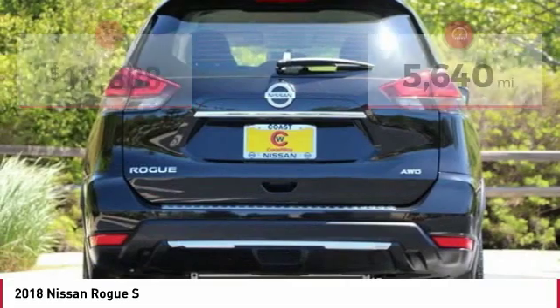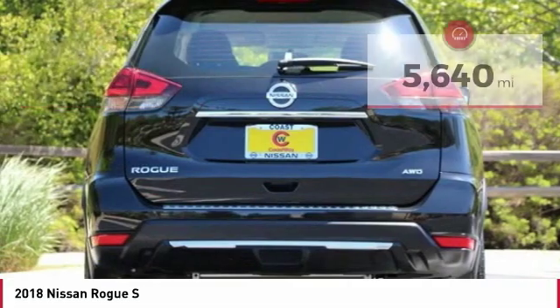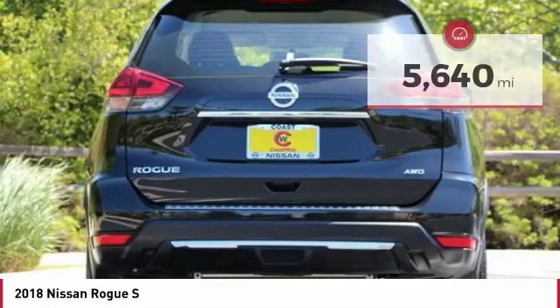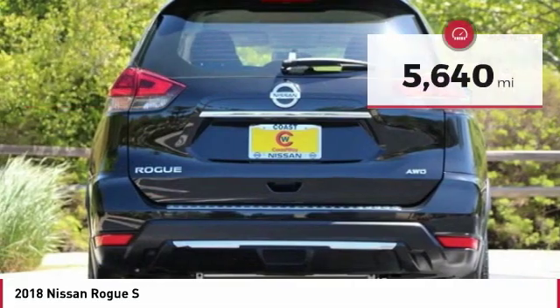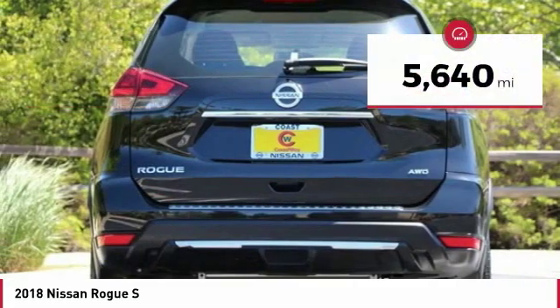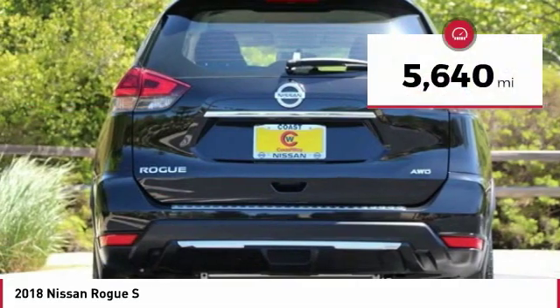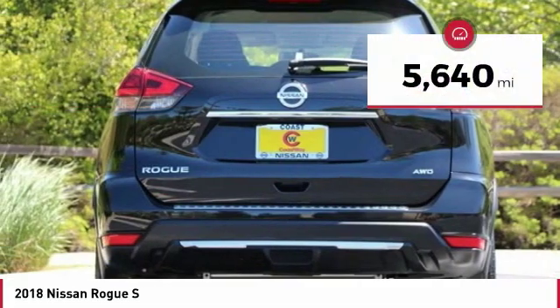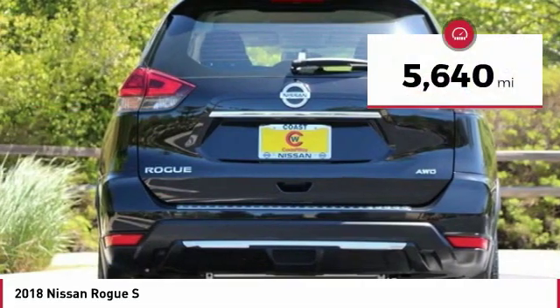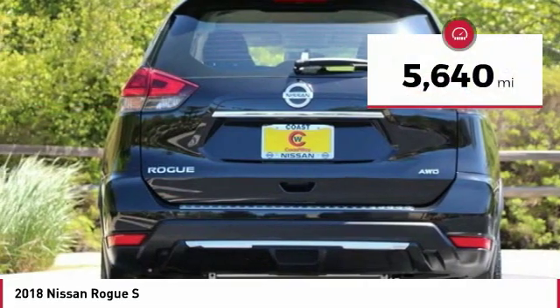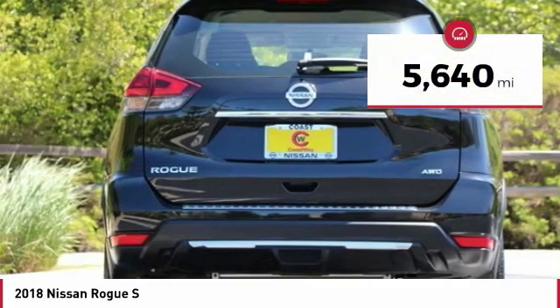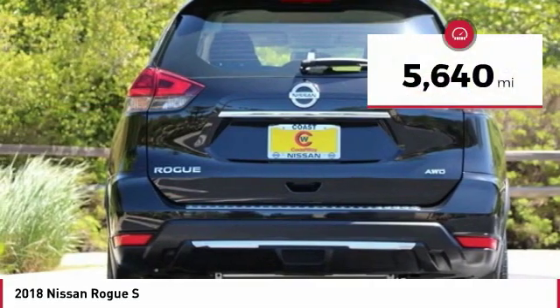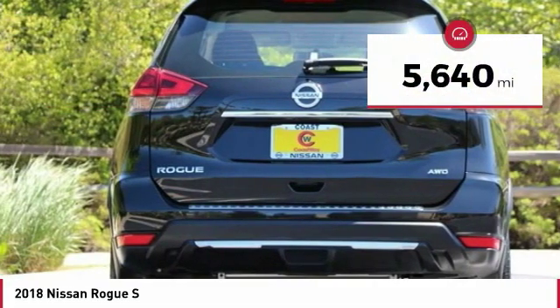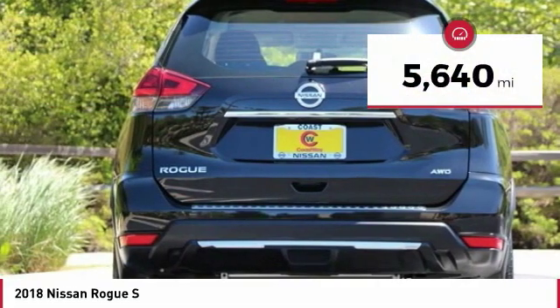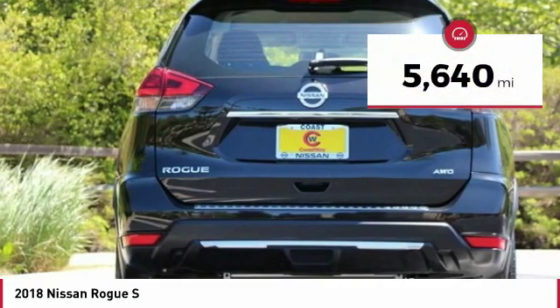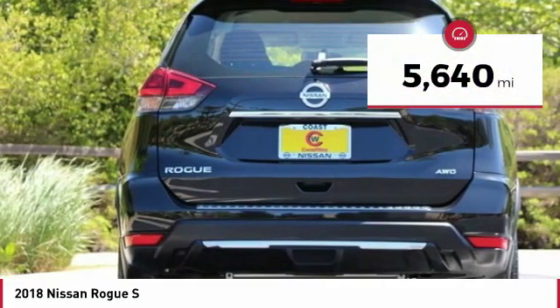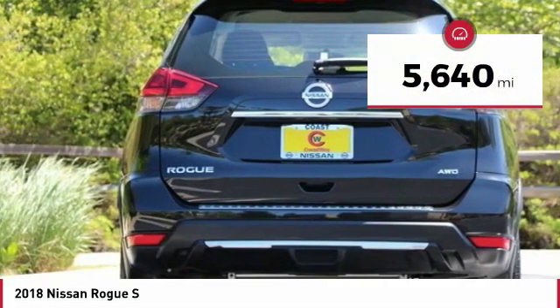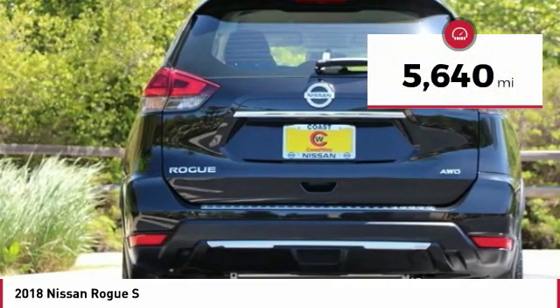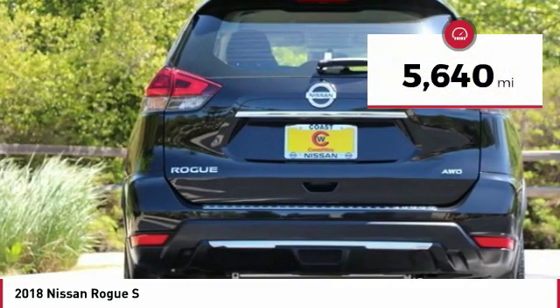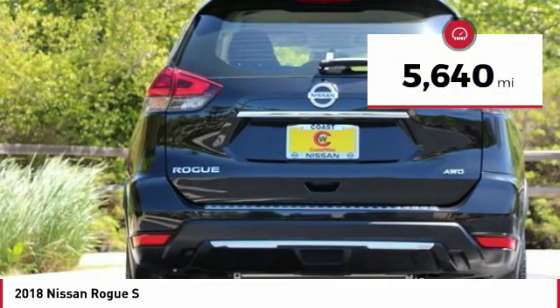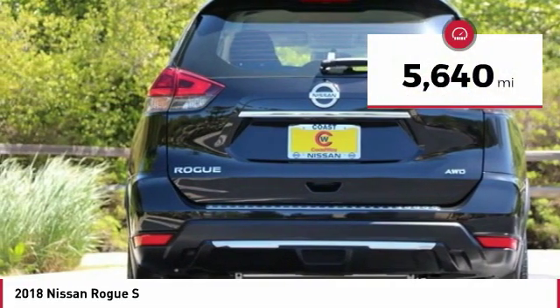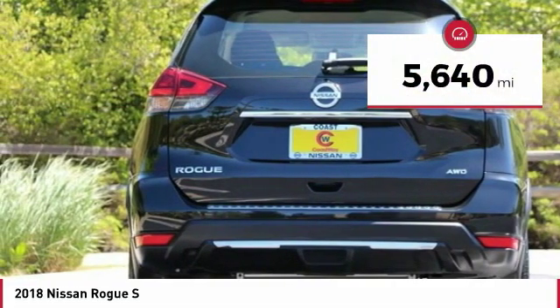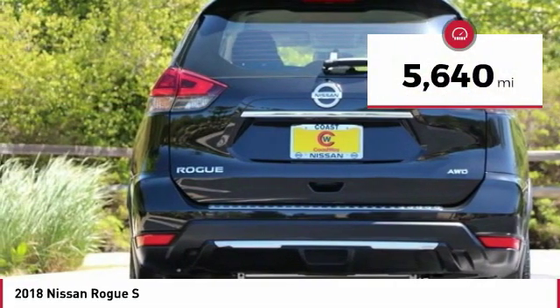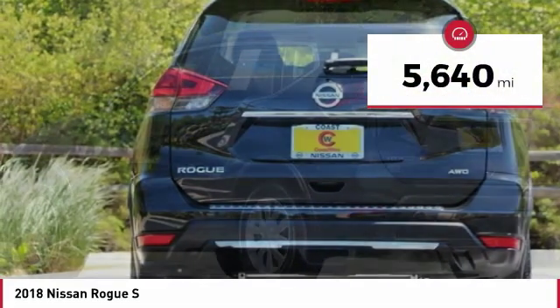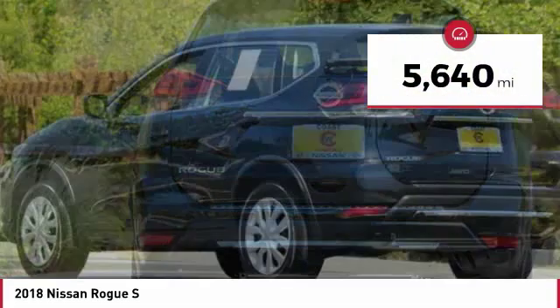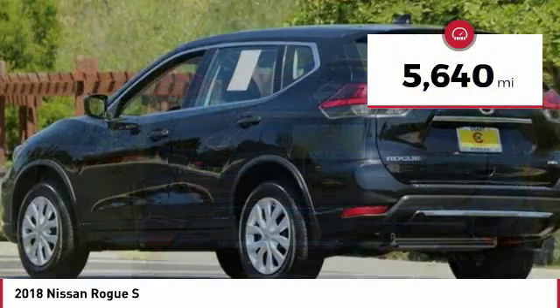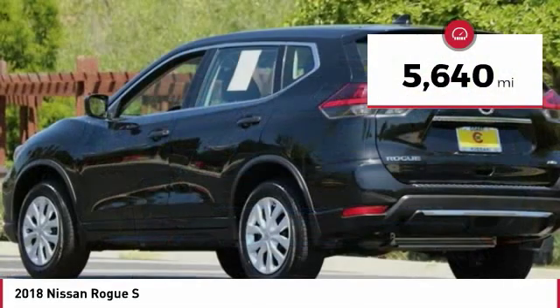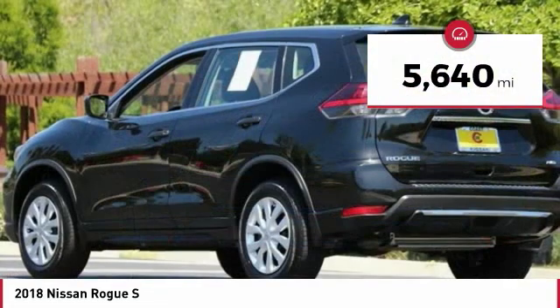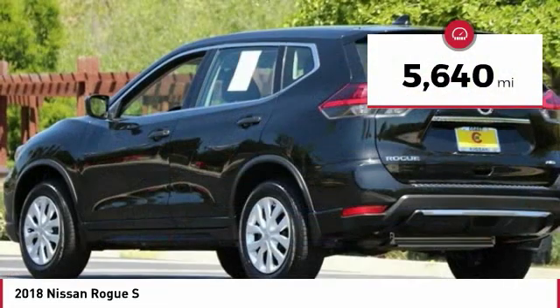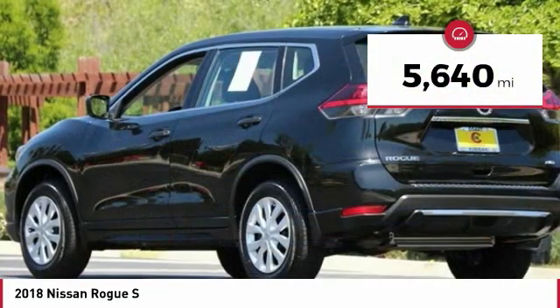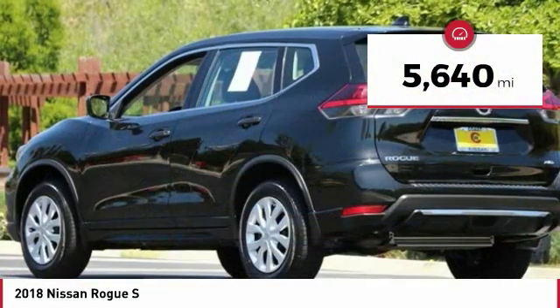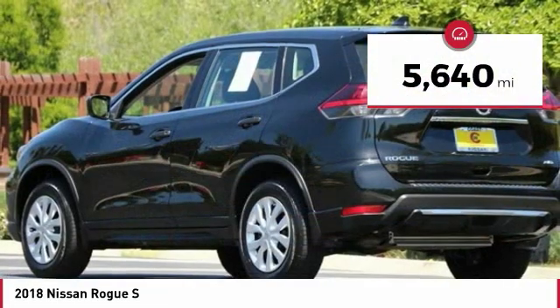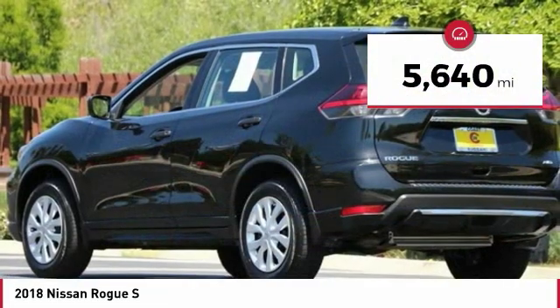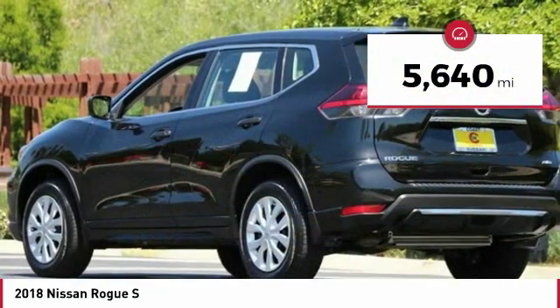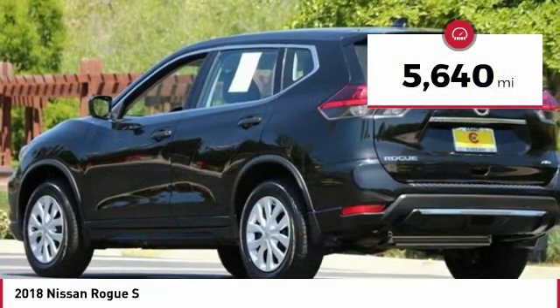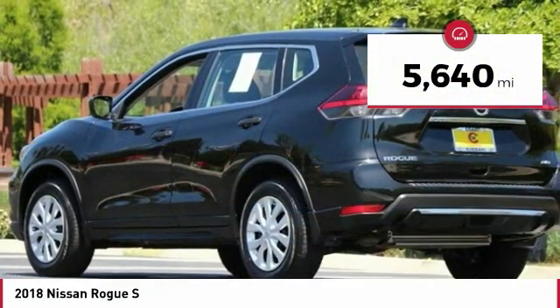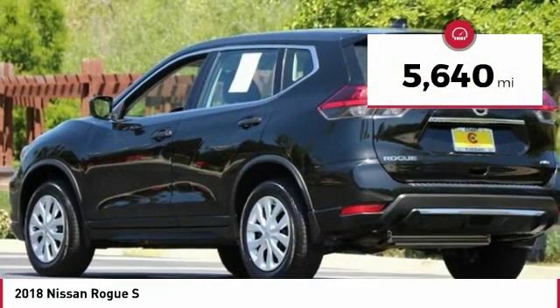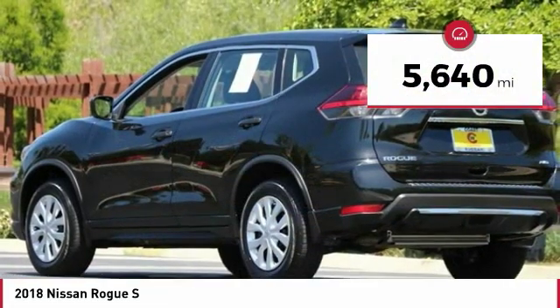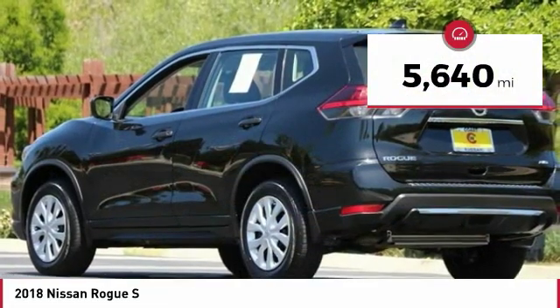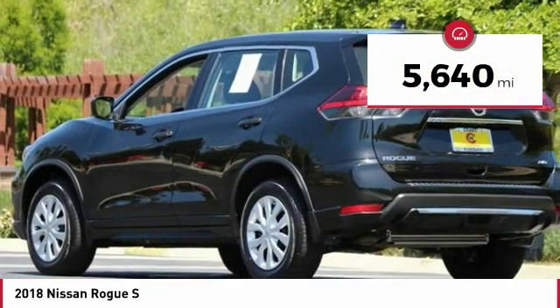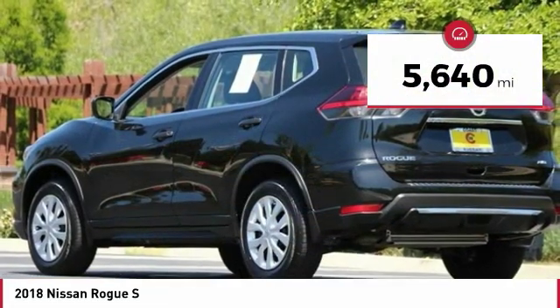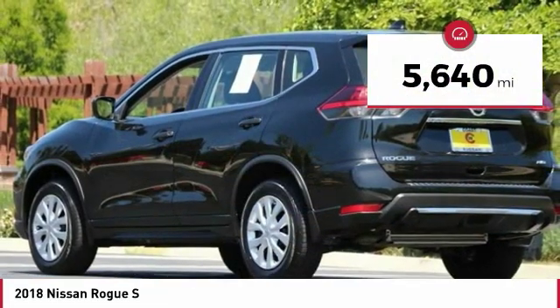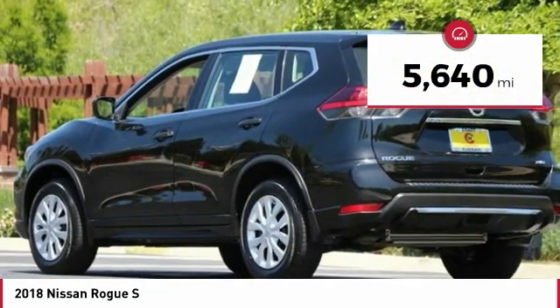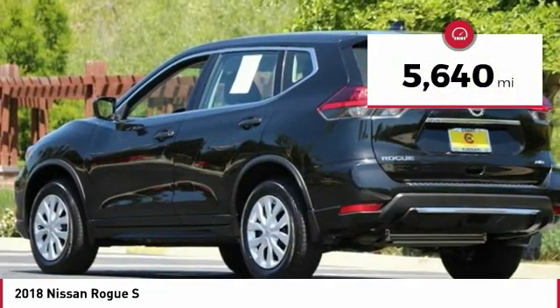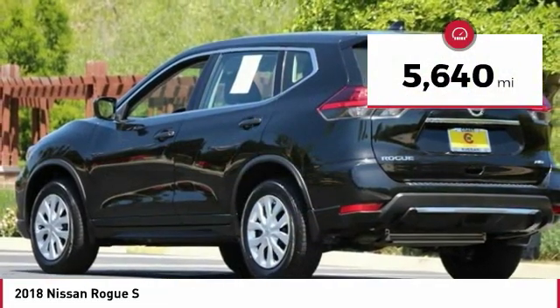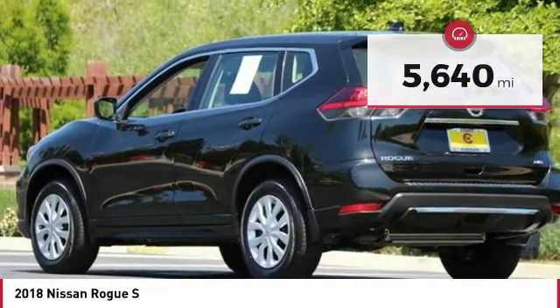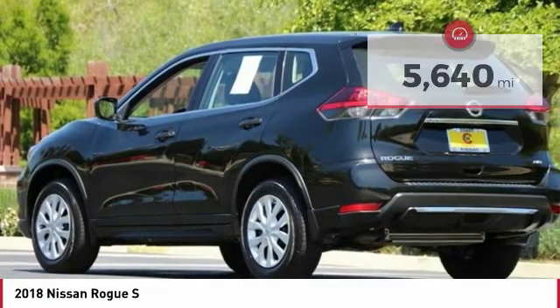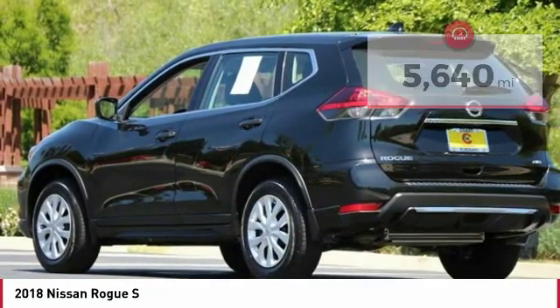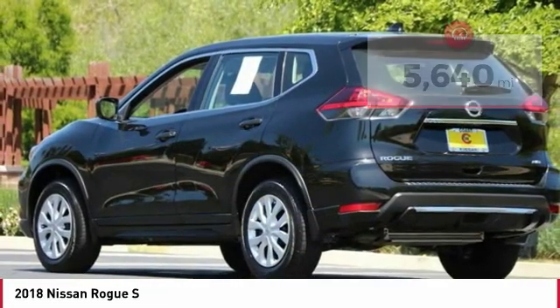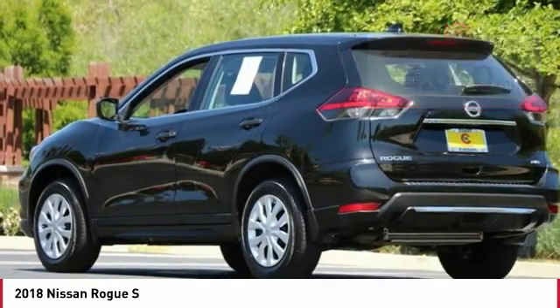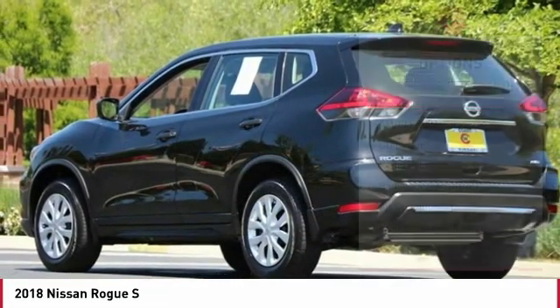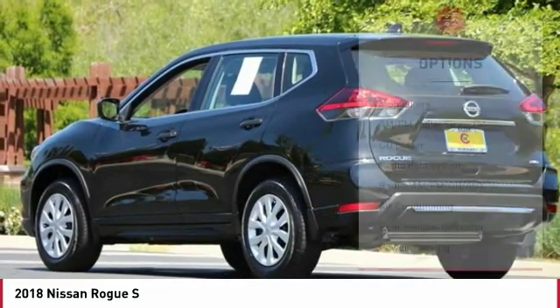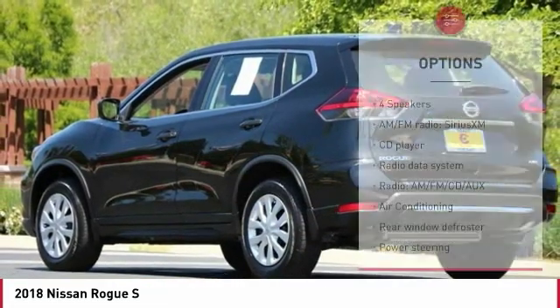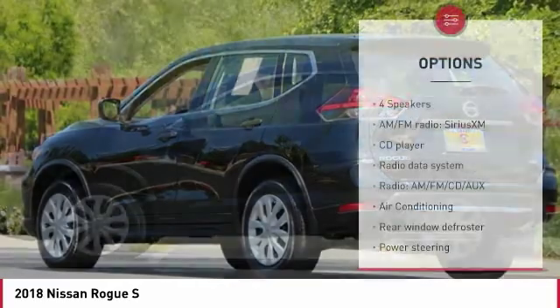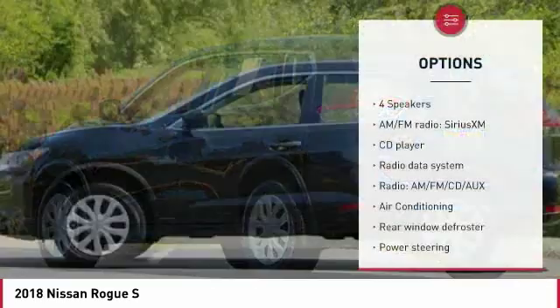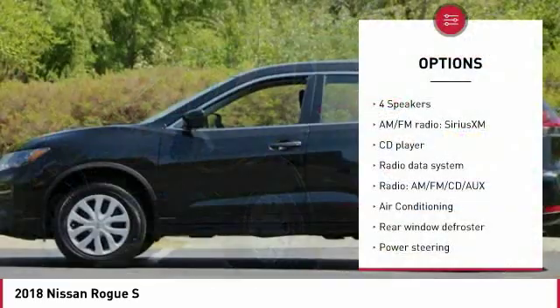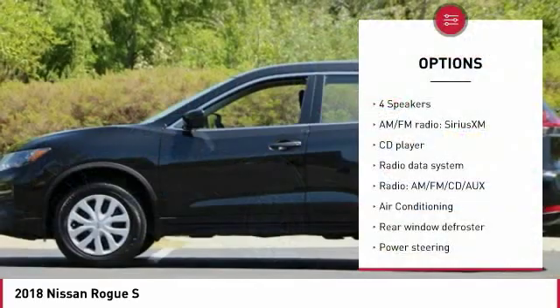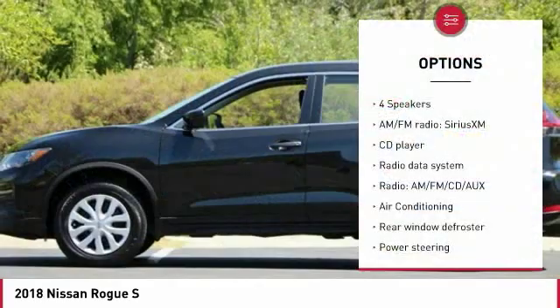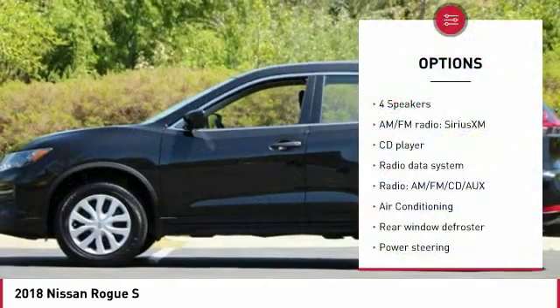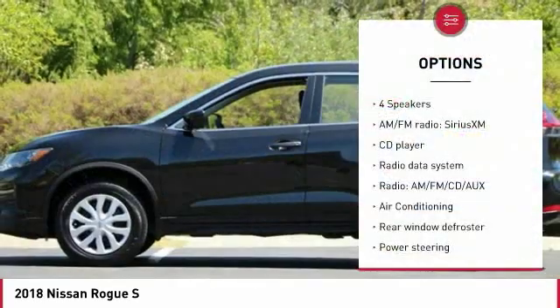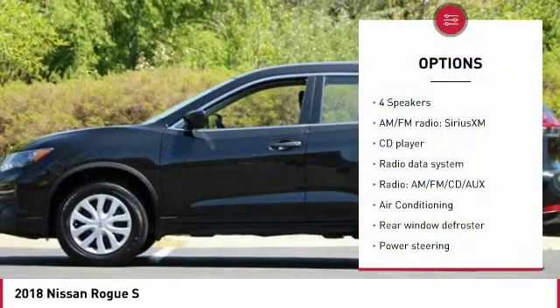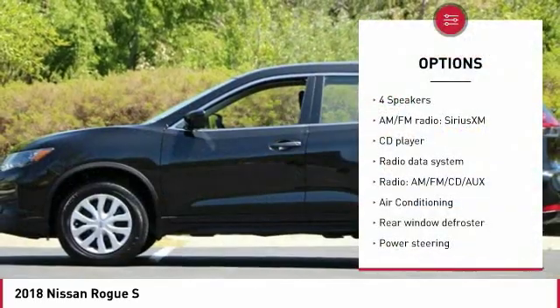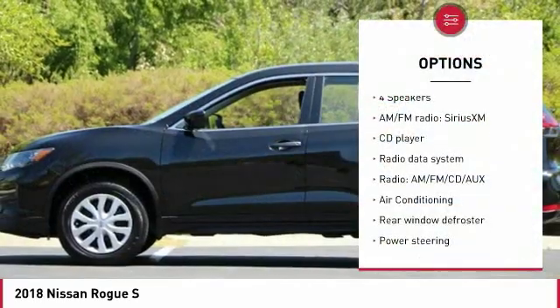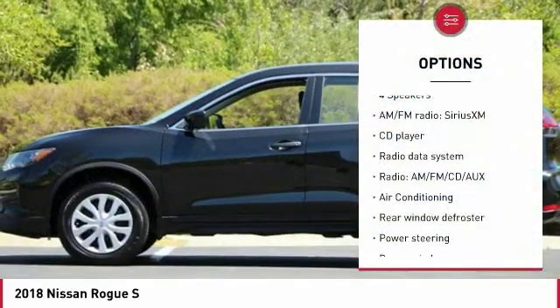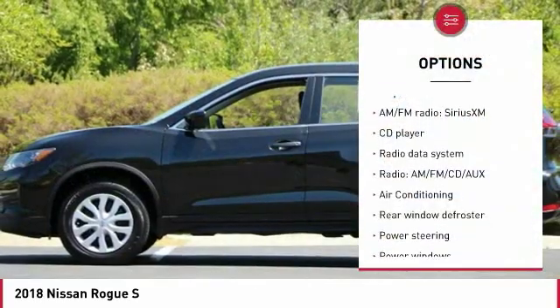This vehicle has less than 6,000 miles. Here are some of this vehicle's great options: traction control,